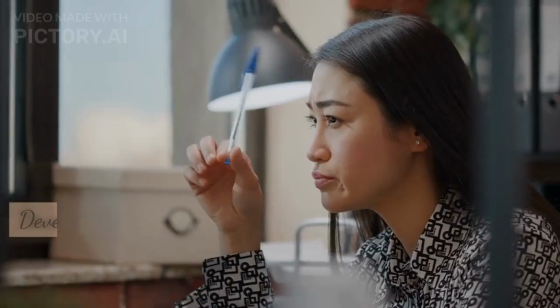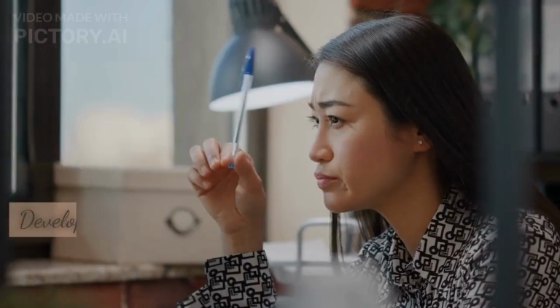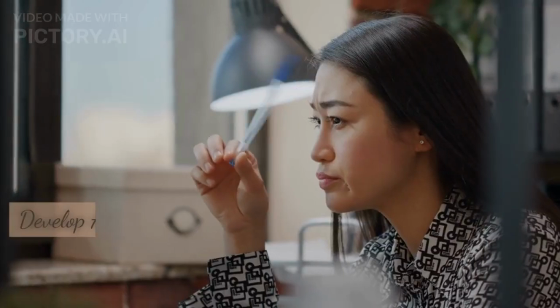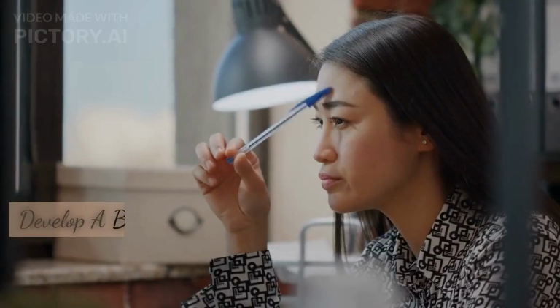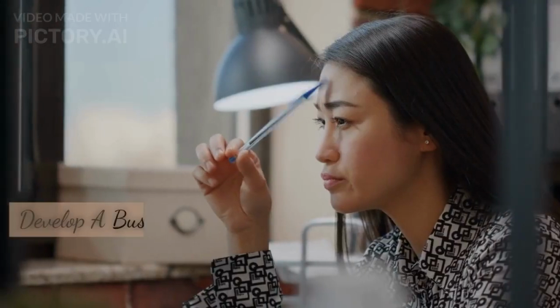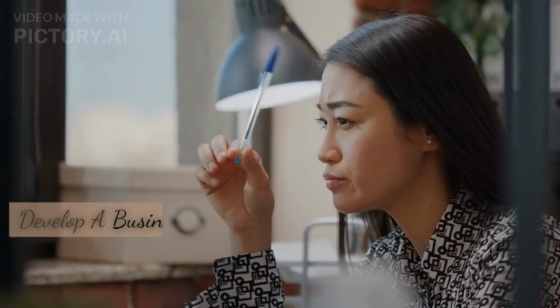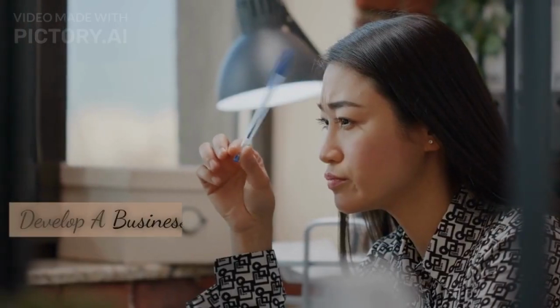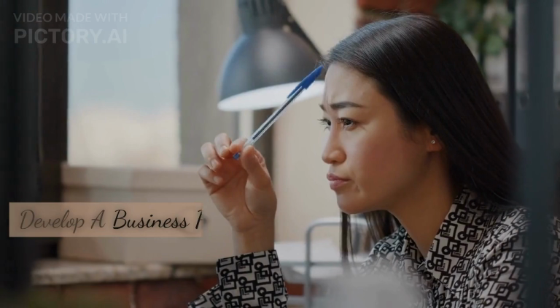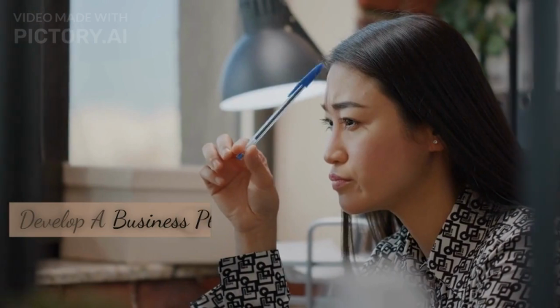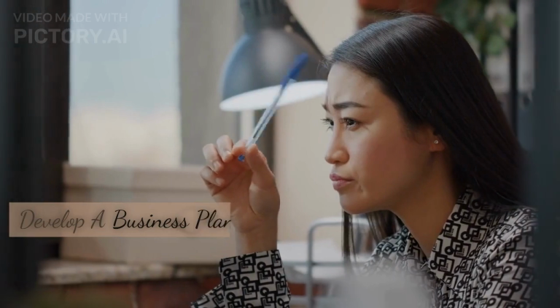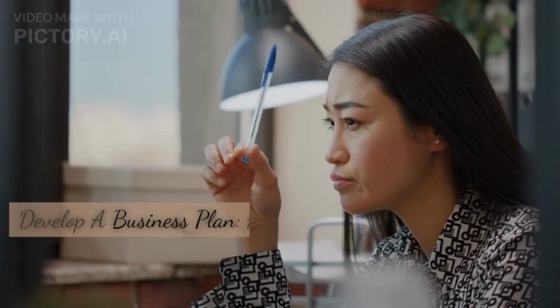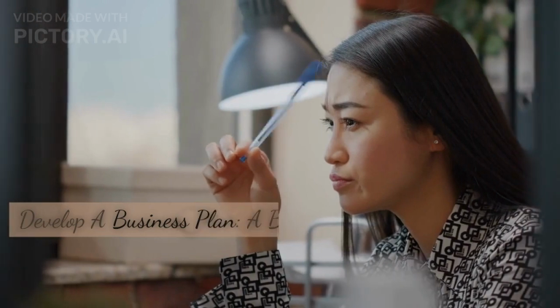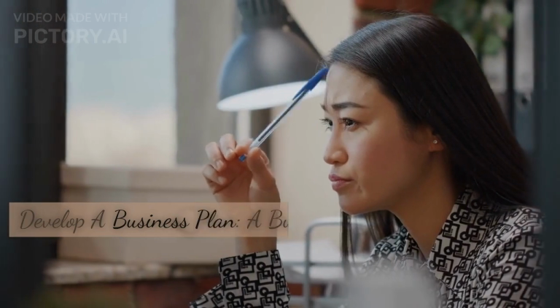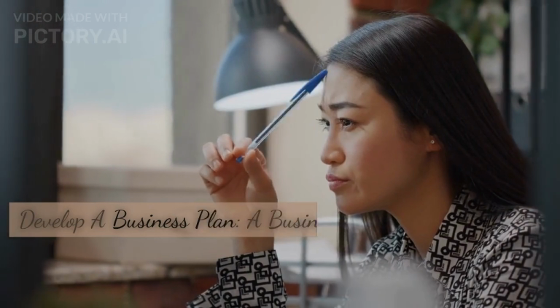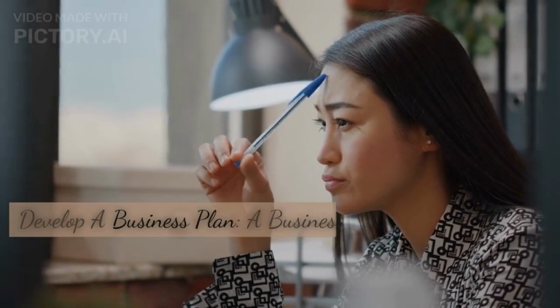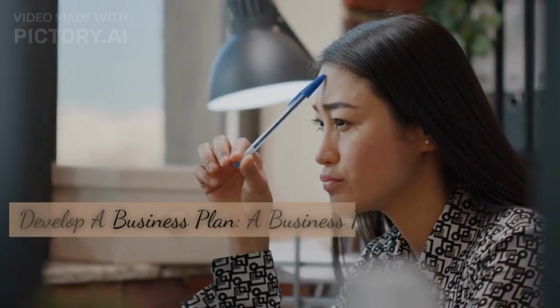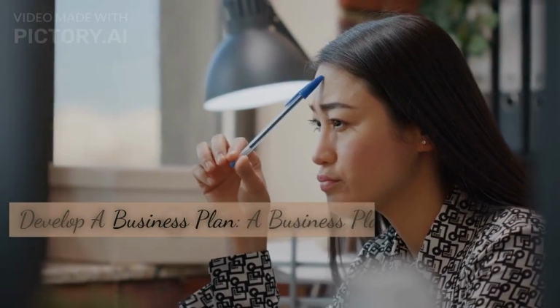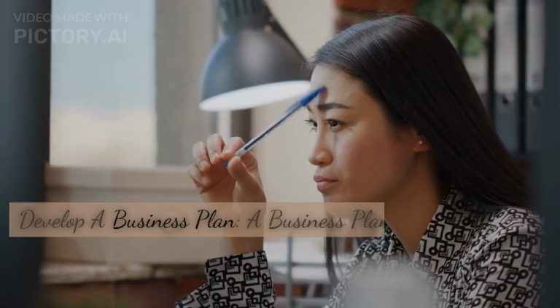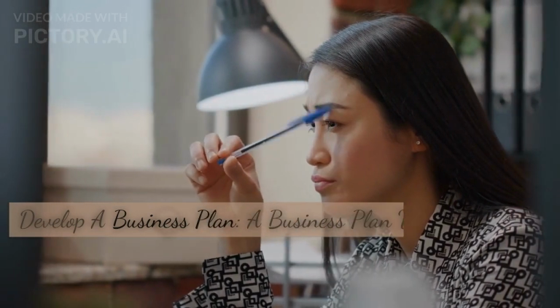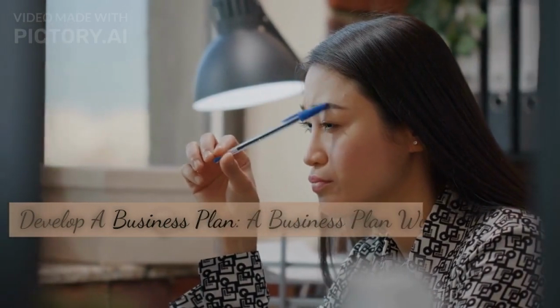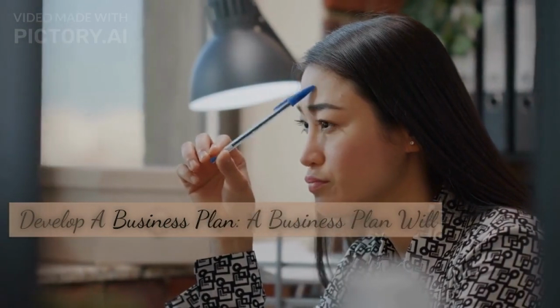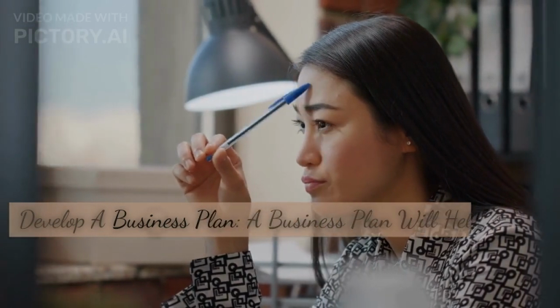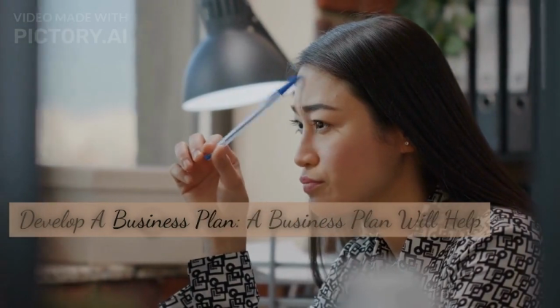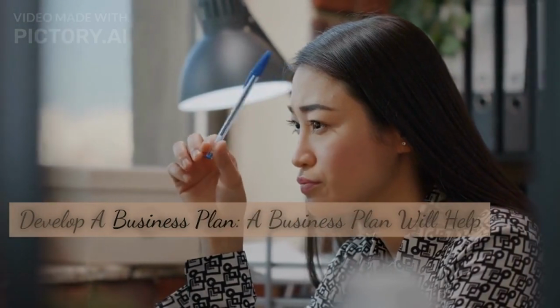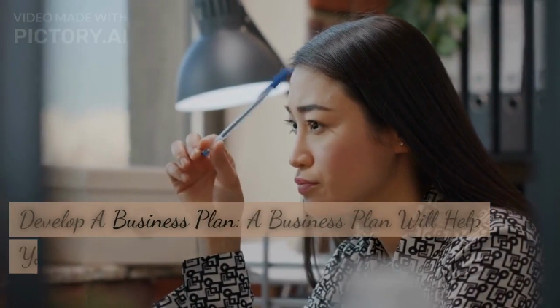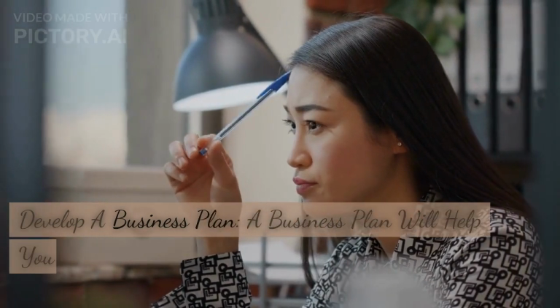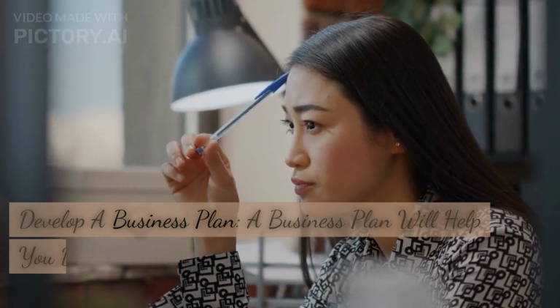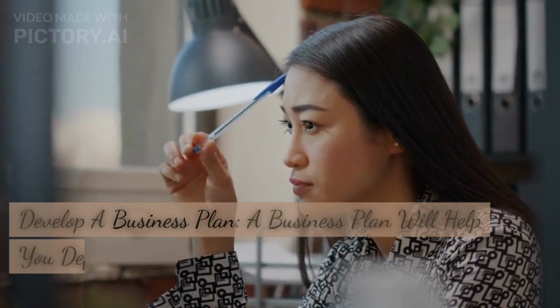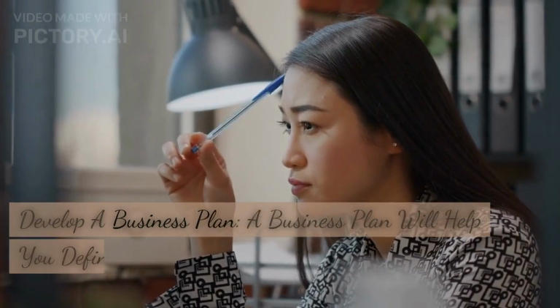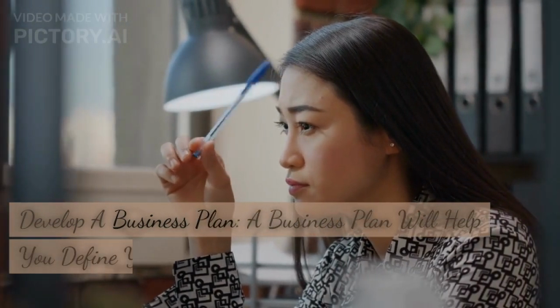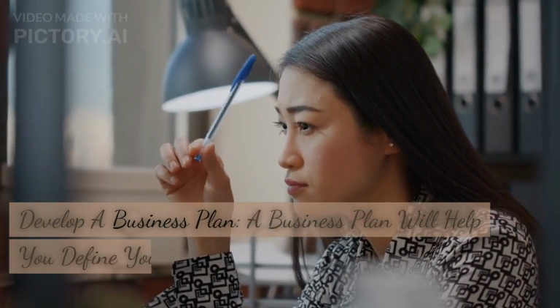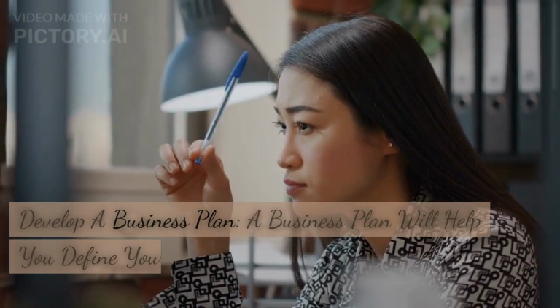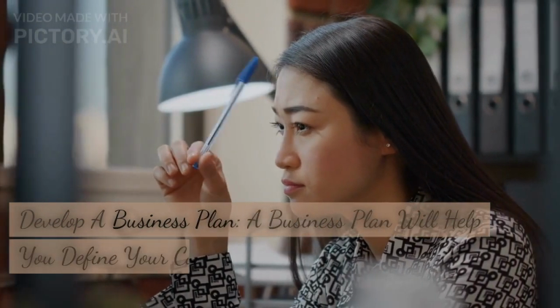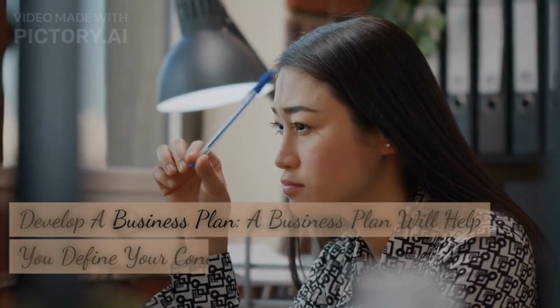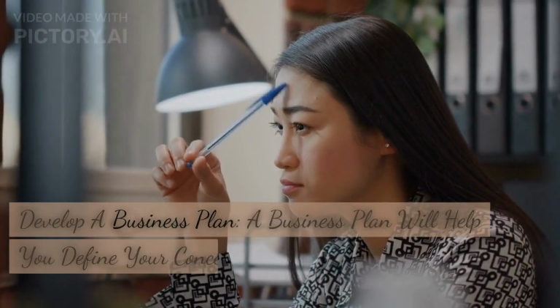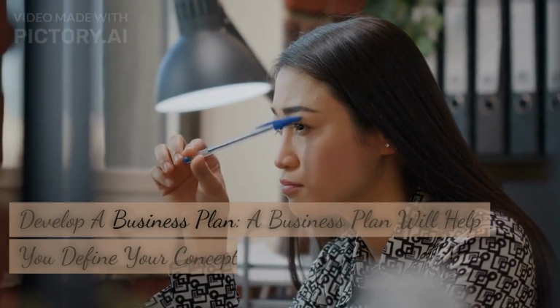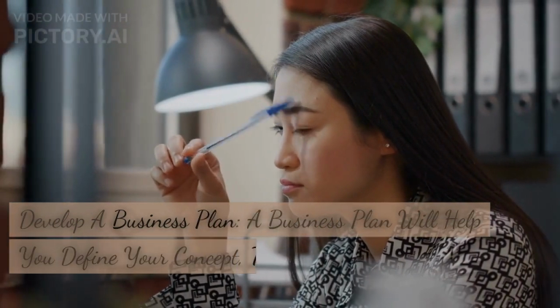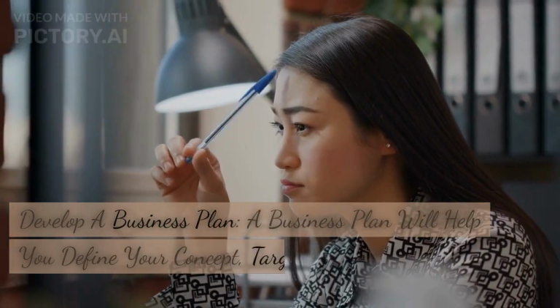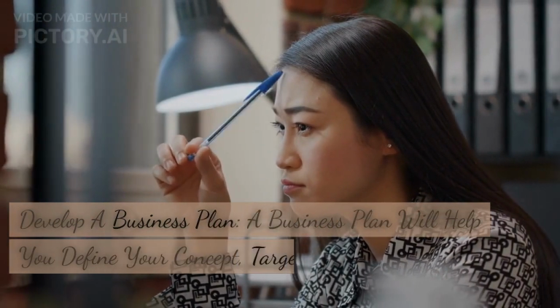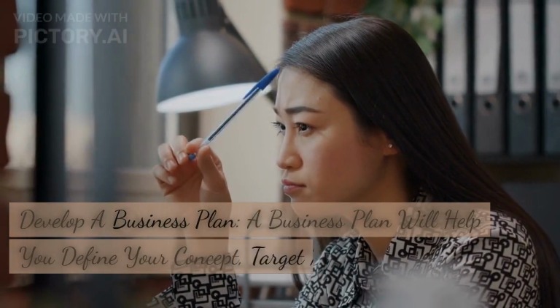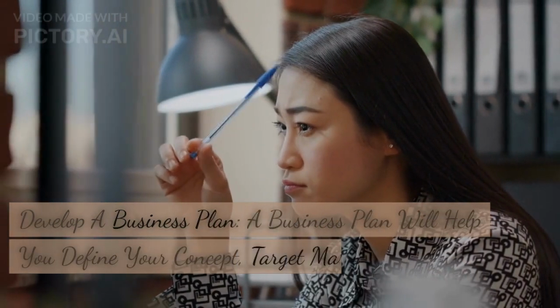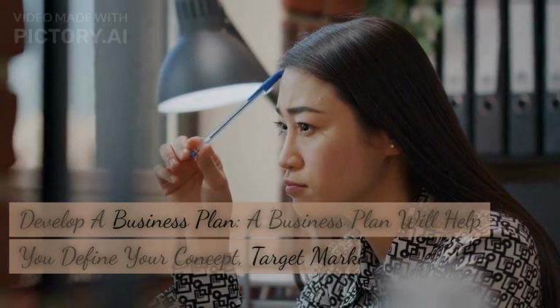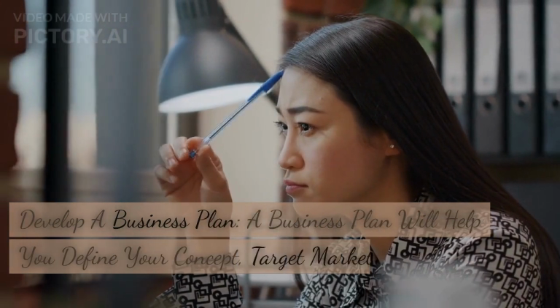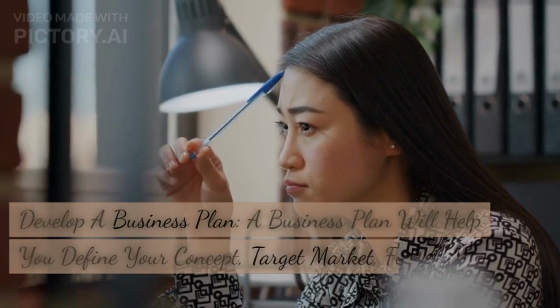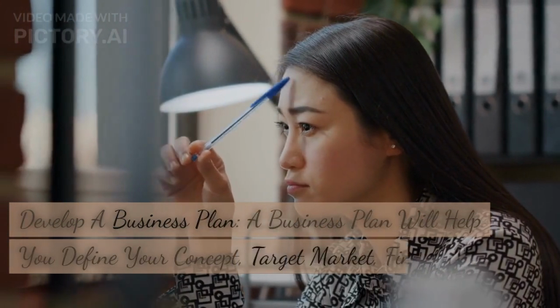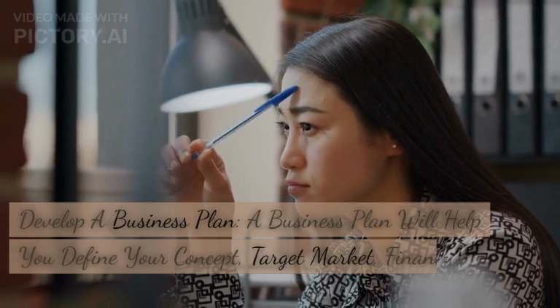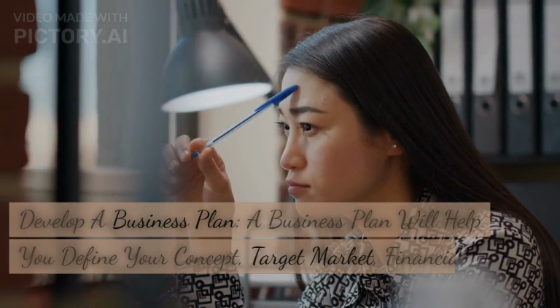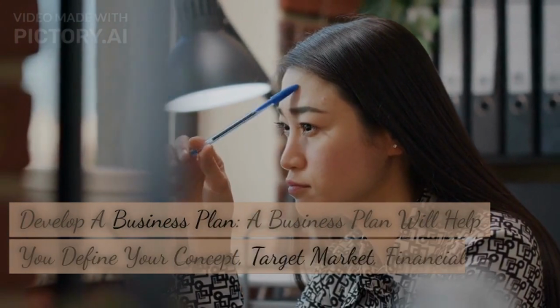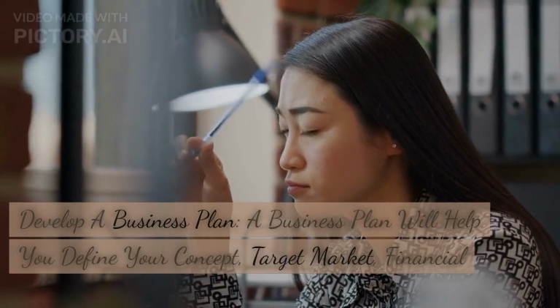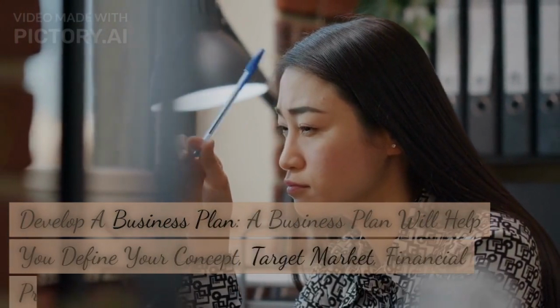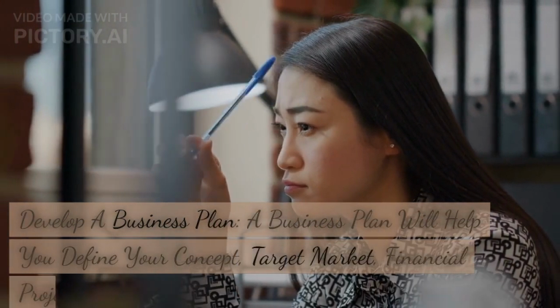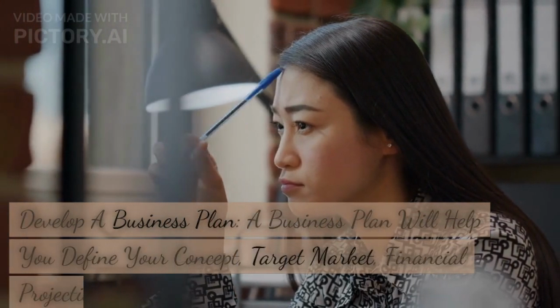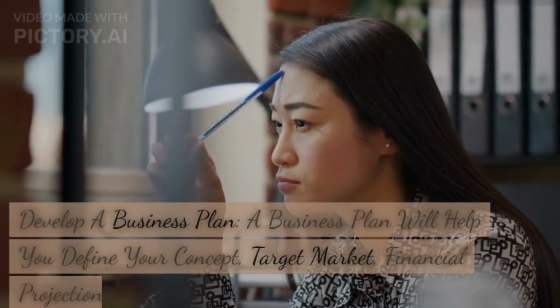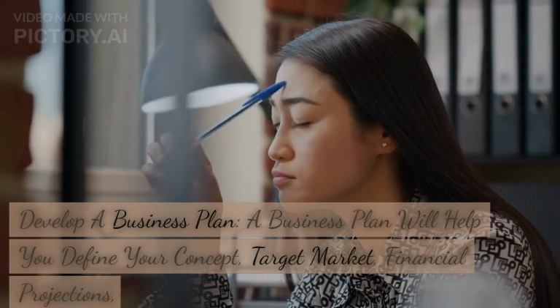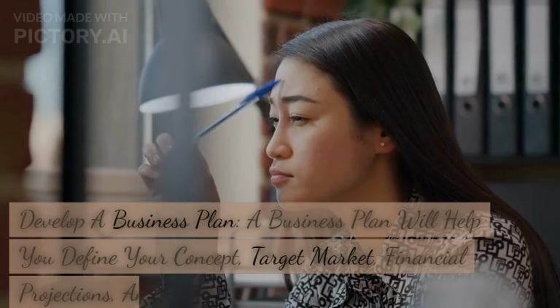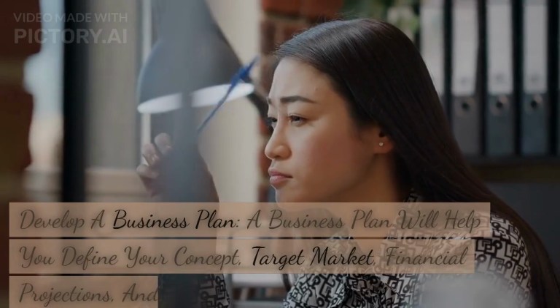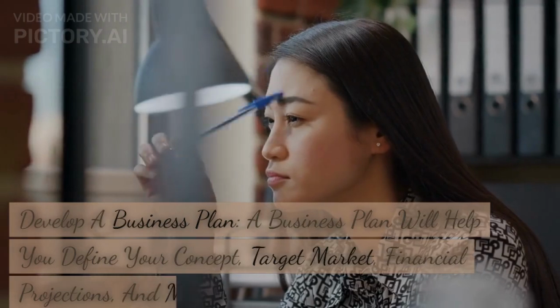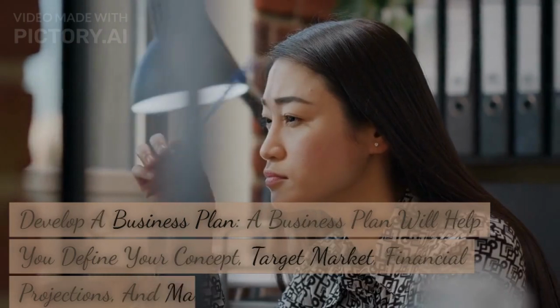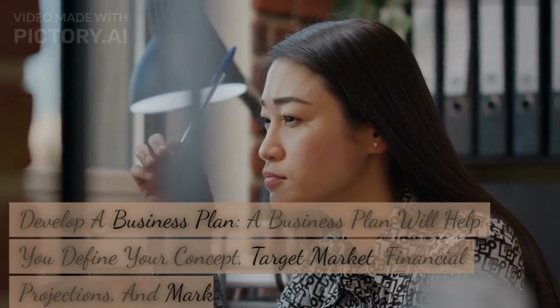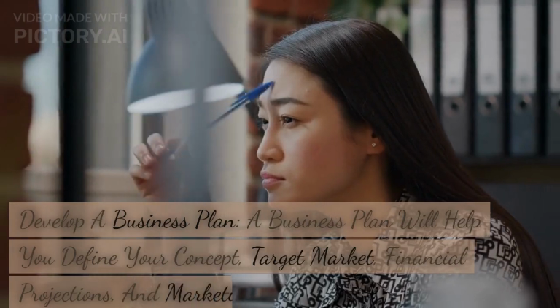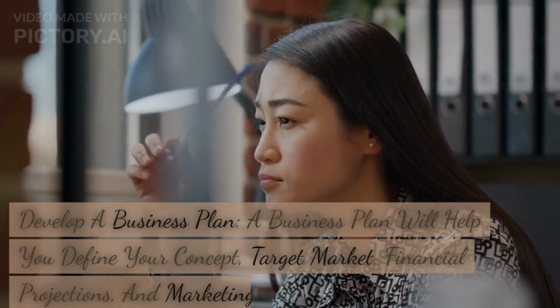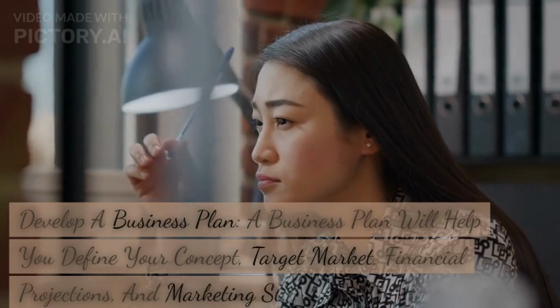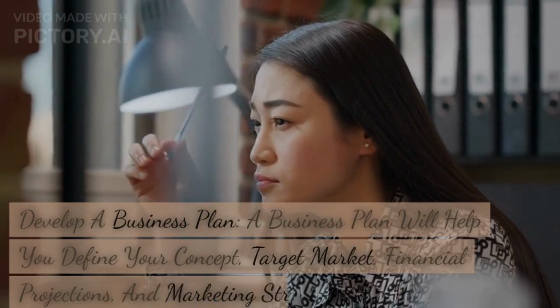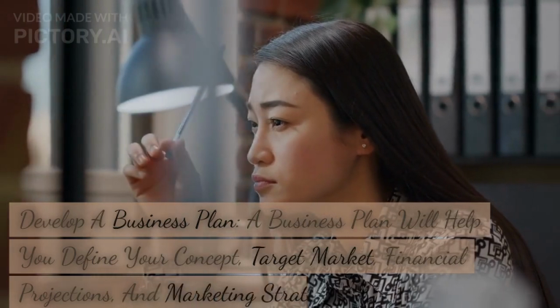Develop a business plan. A business plan will help you define your concept, target market, financial projections, and marketing strategies.